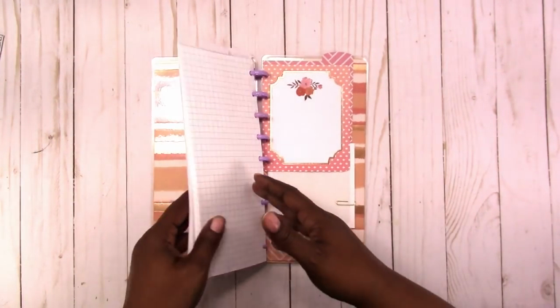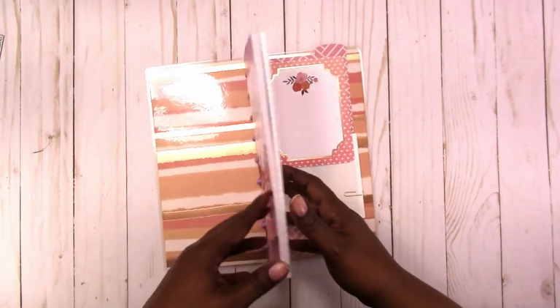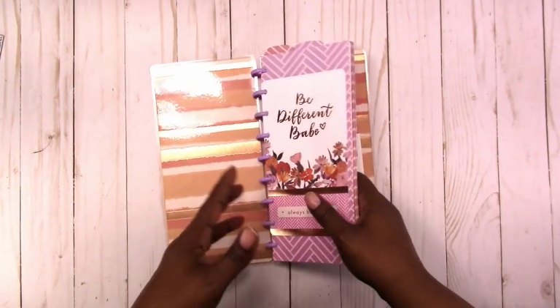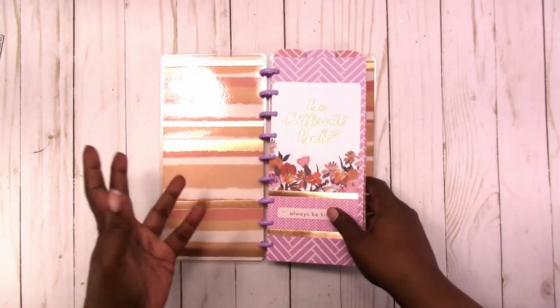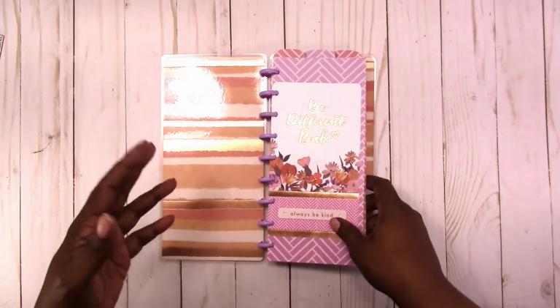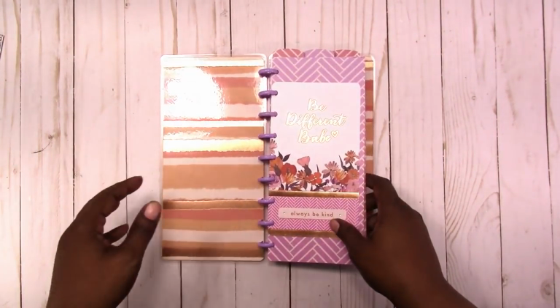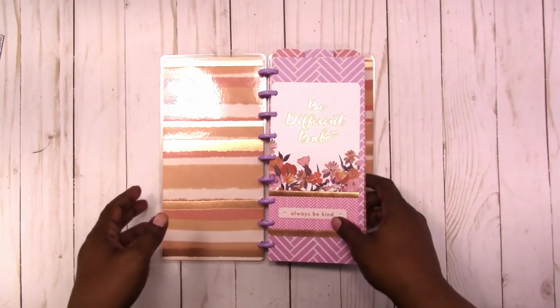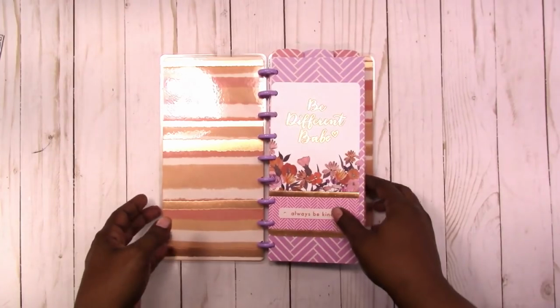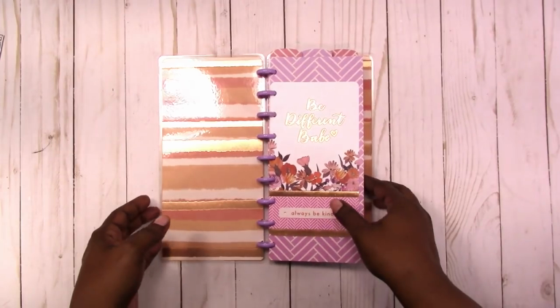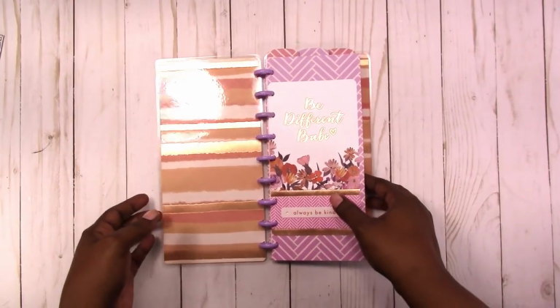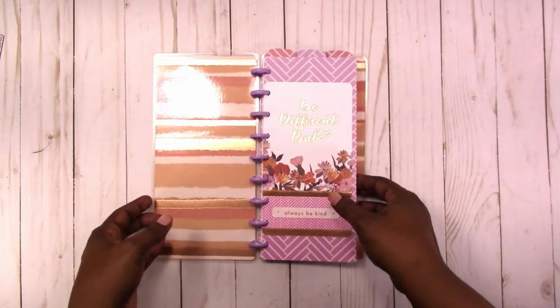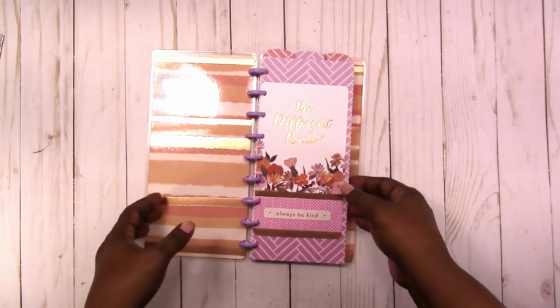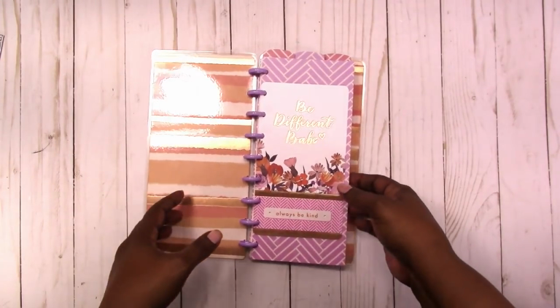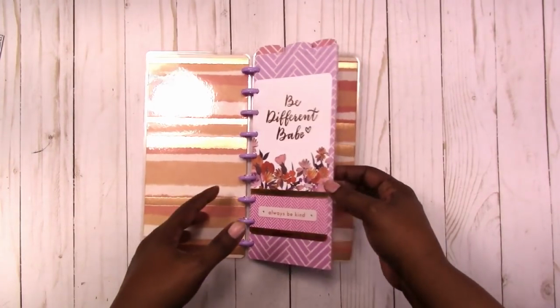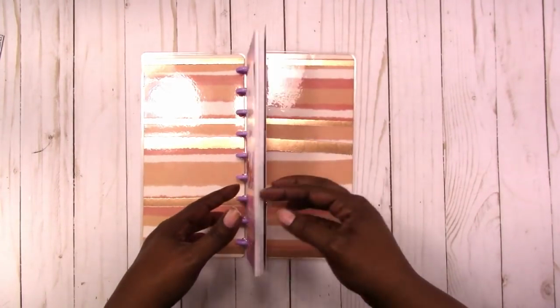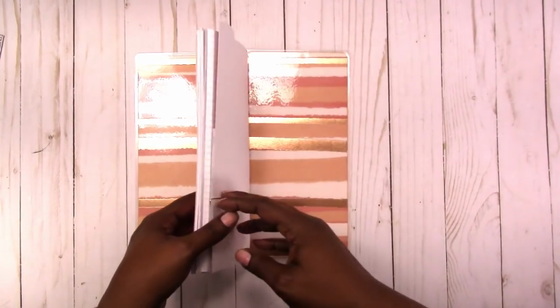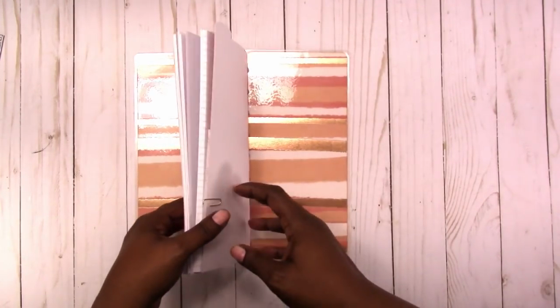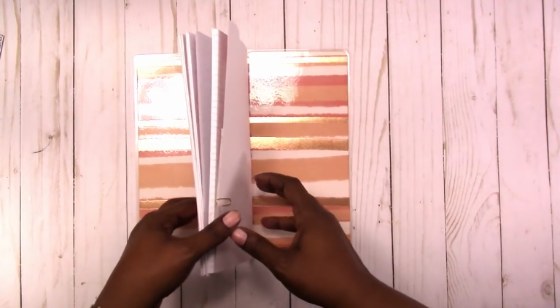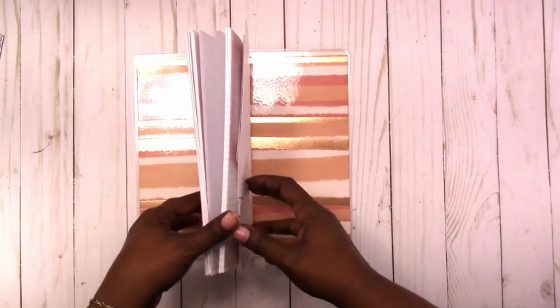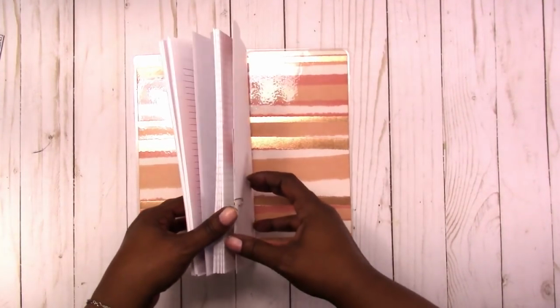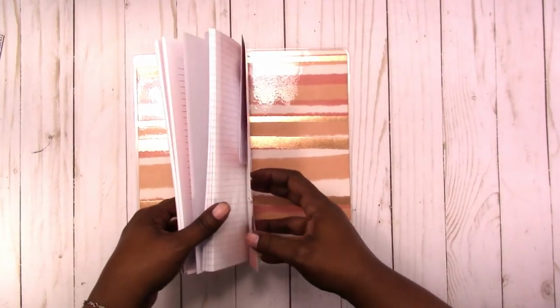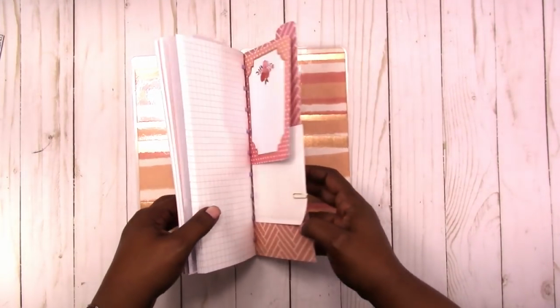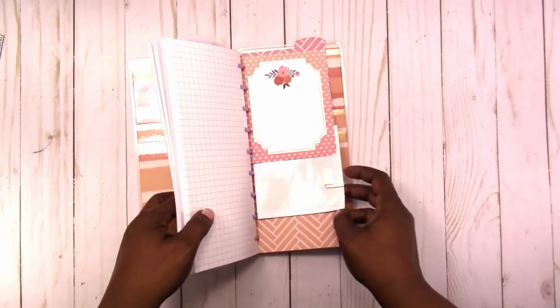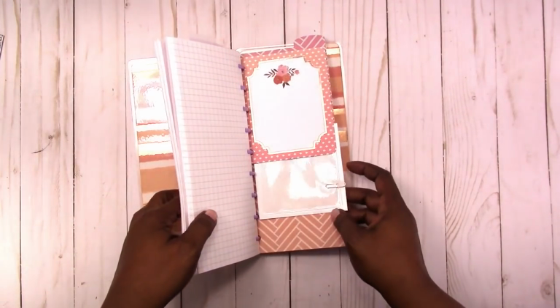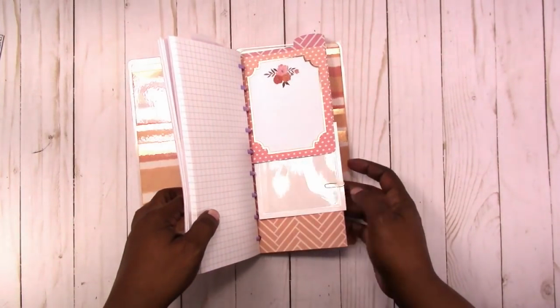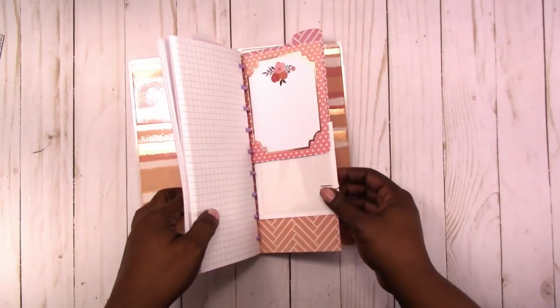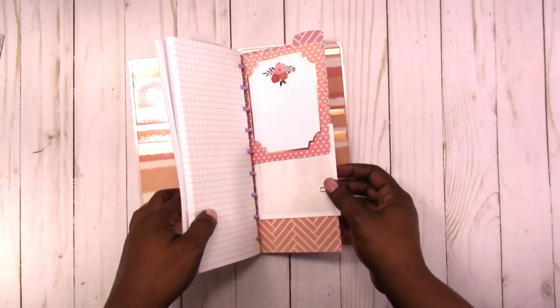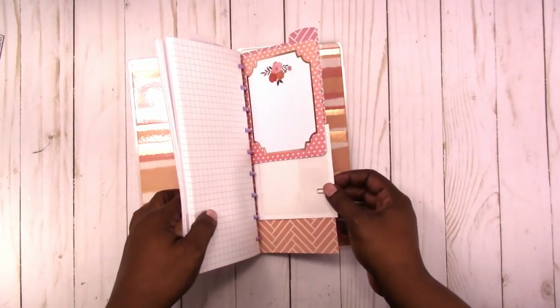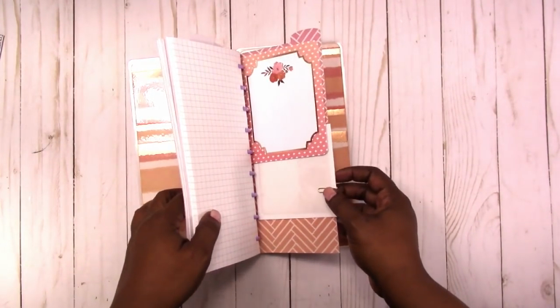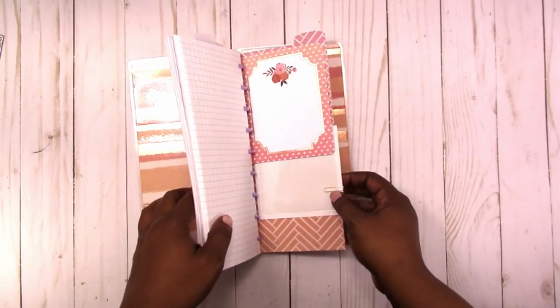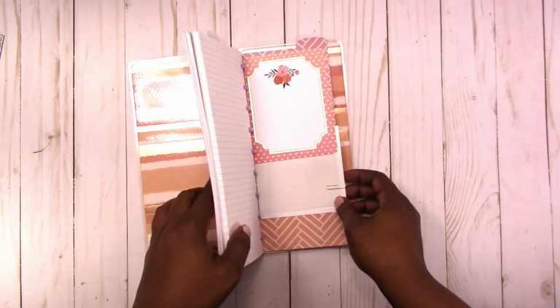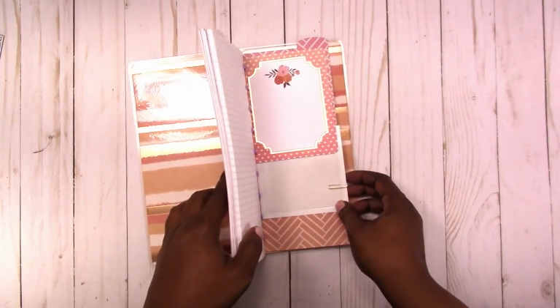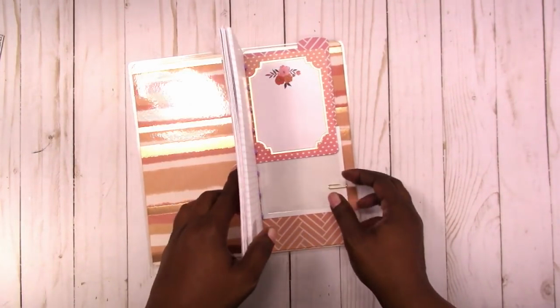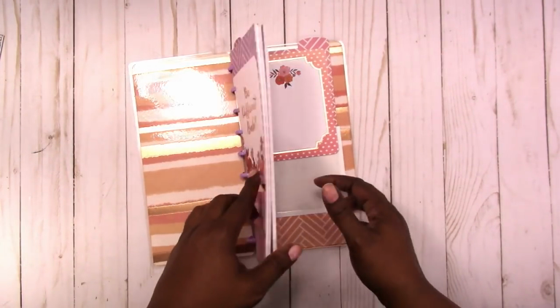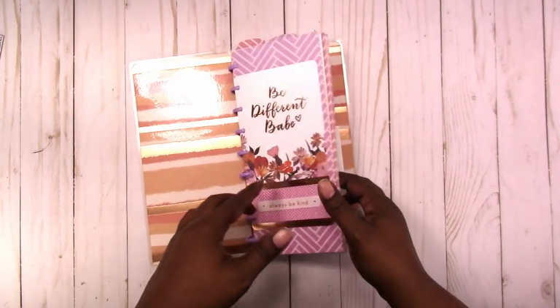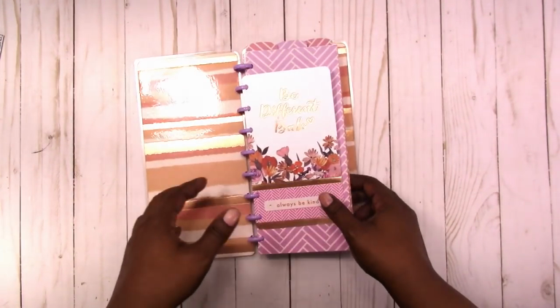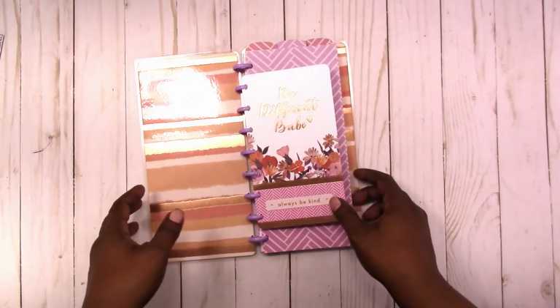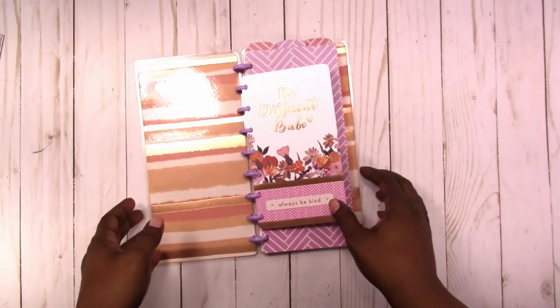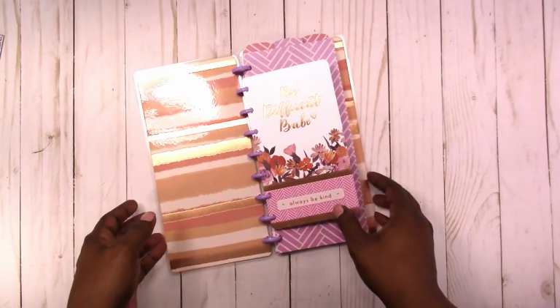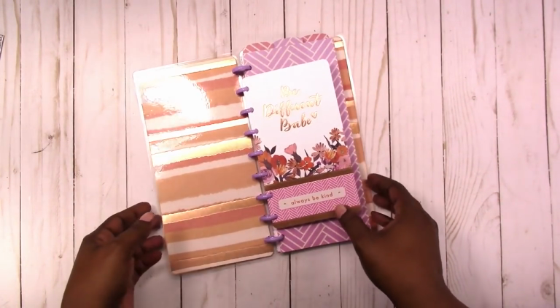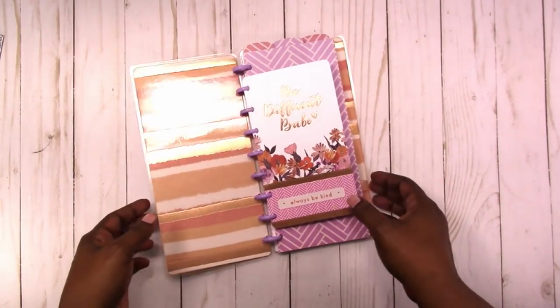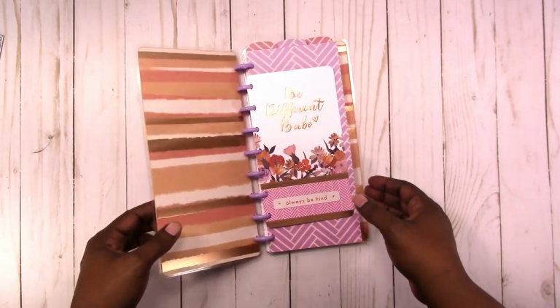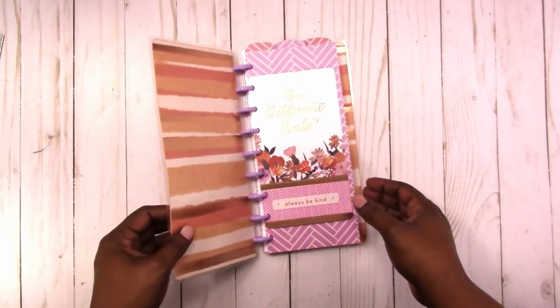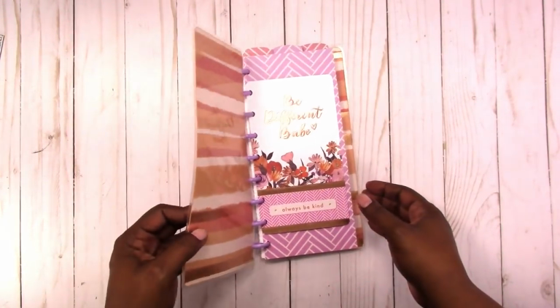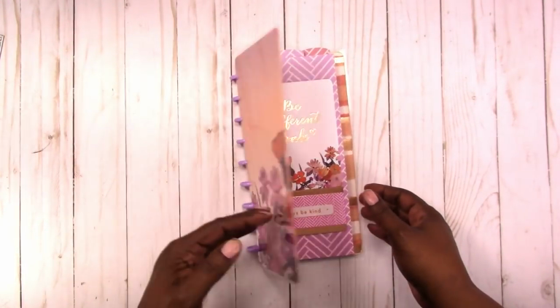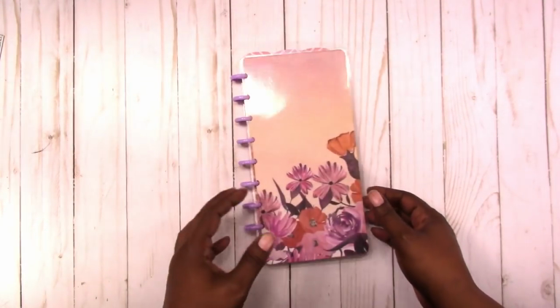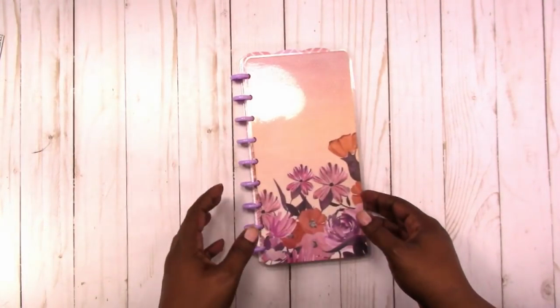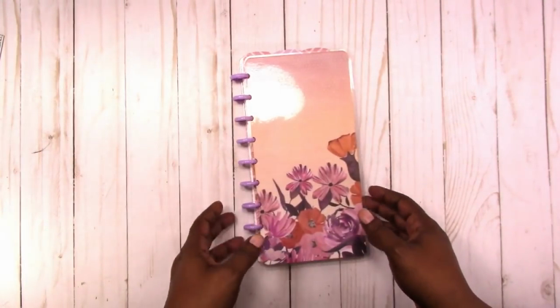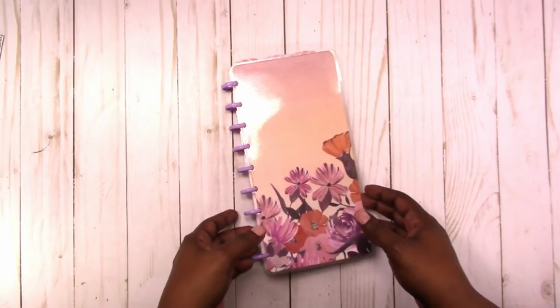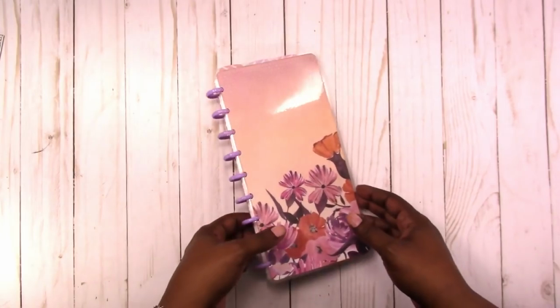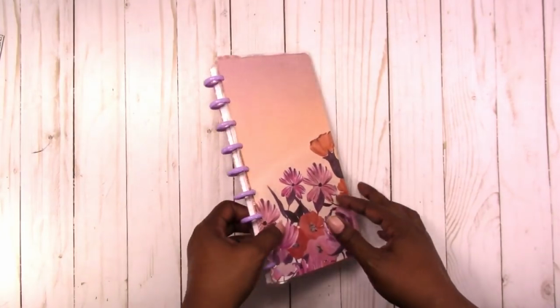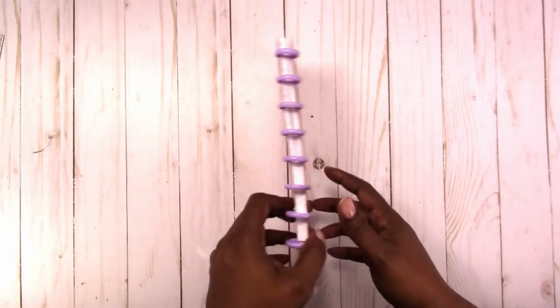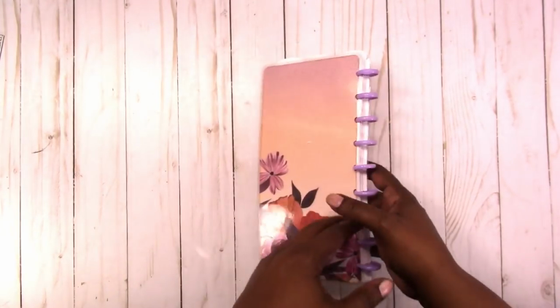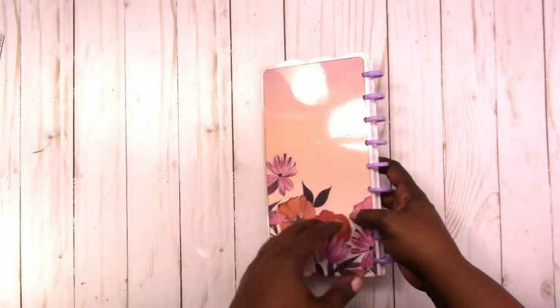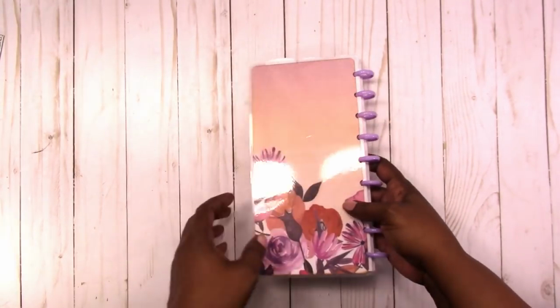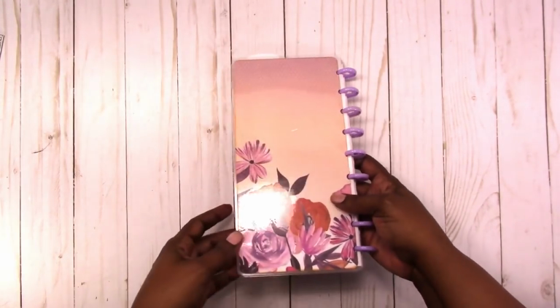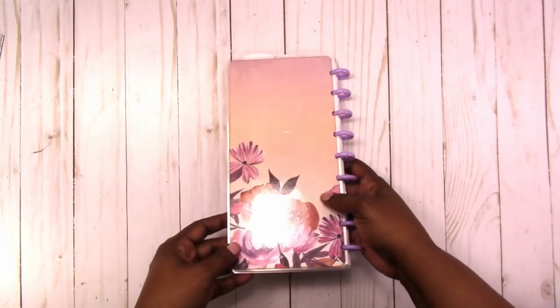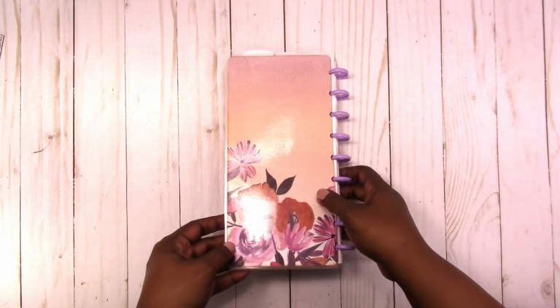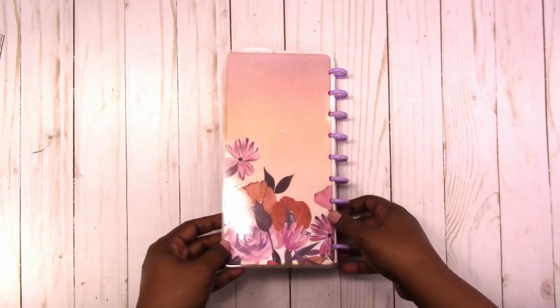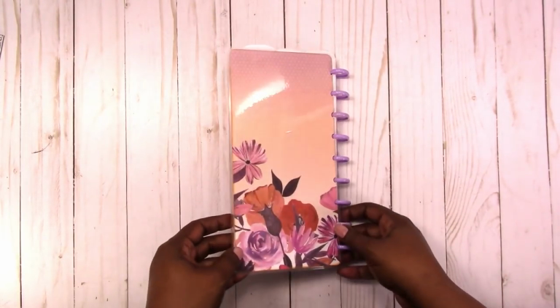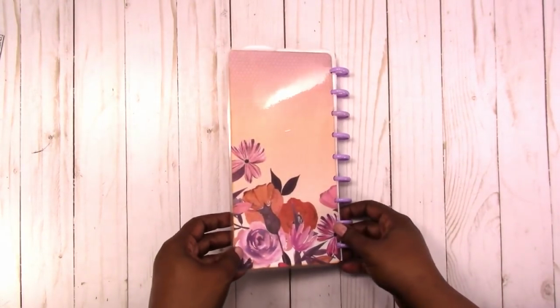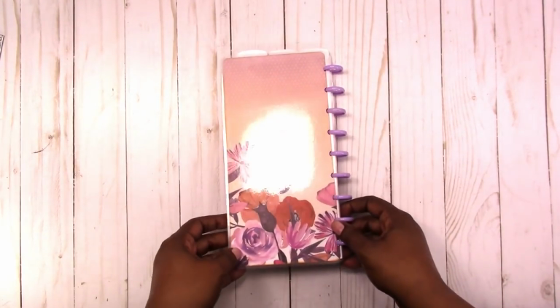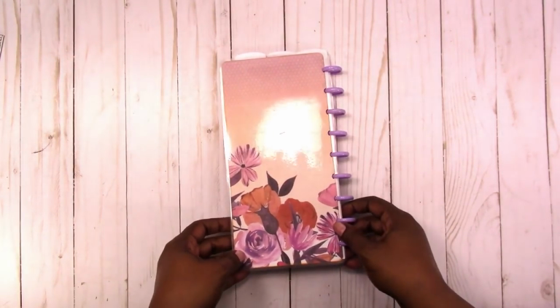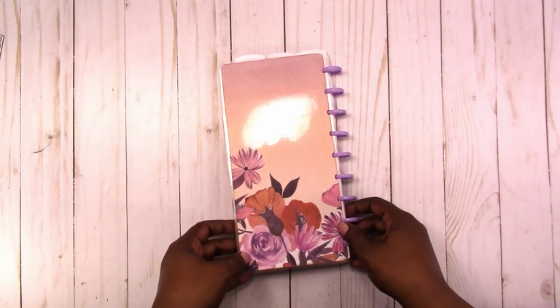It's just clipped on to the tab divider, and this is what the back looks like.